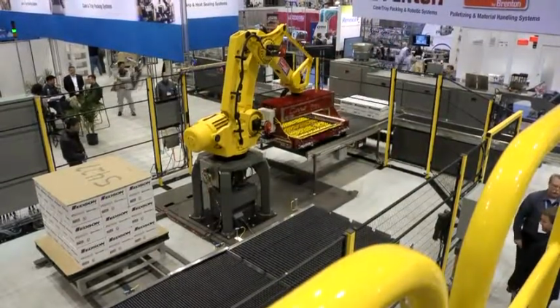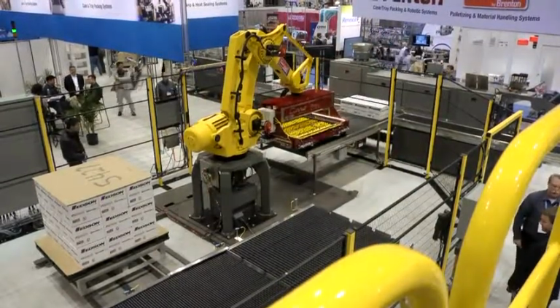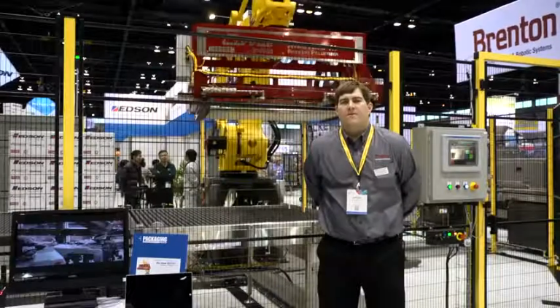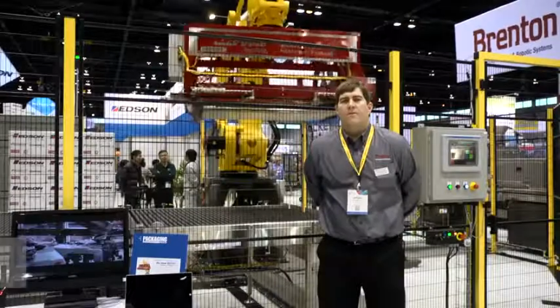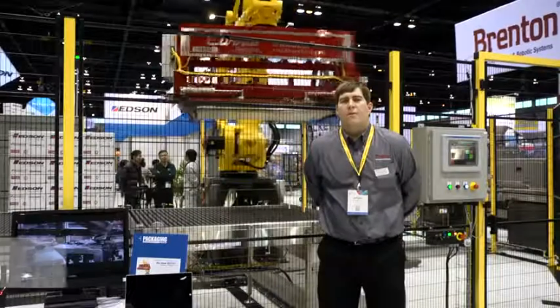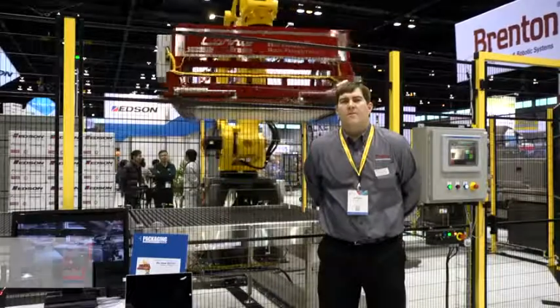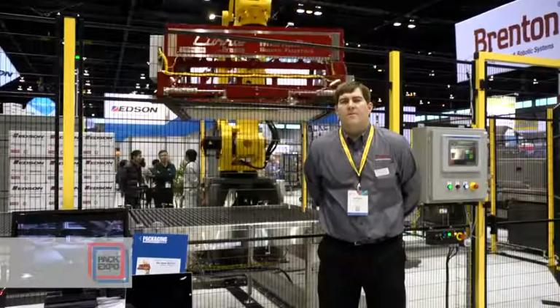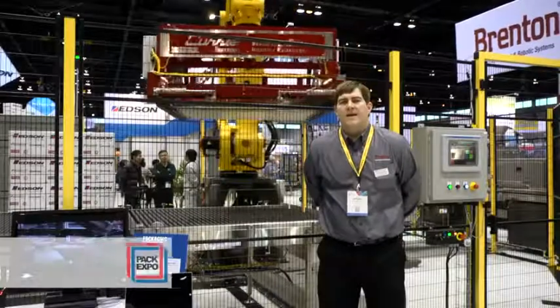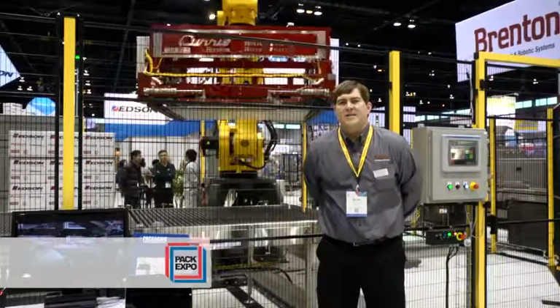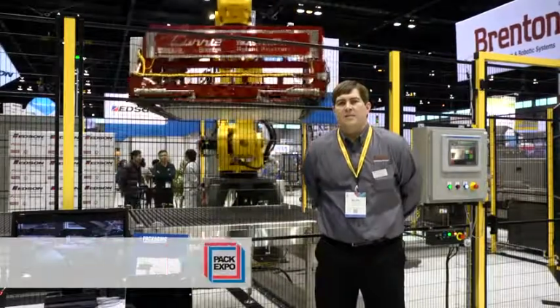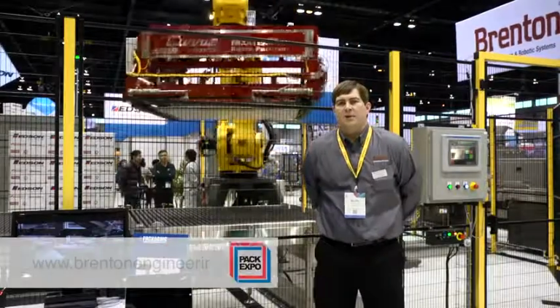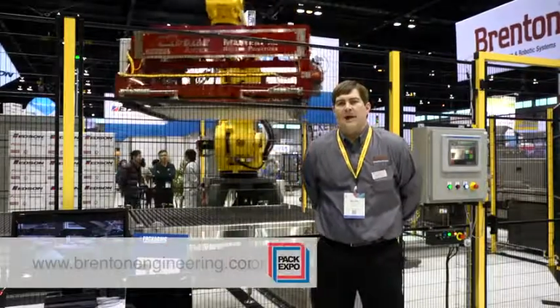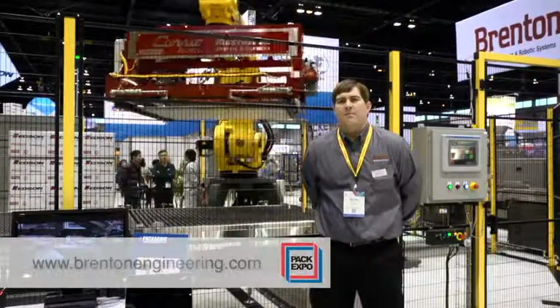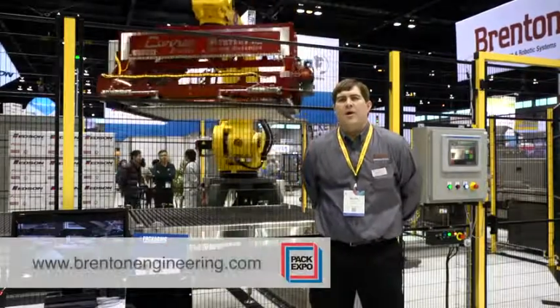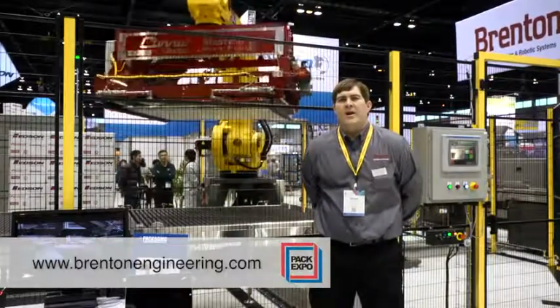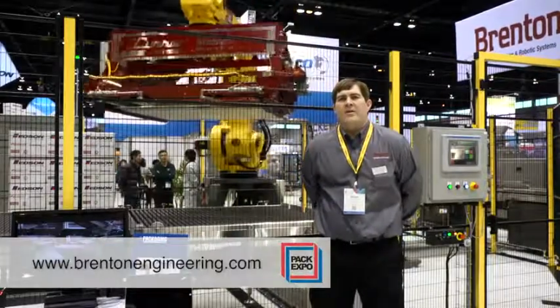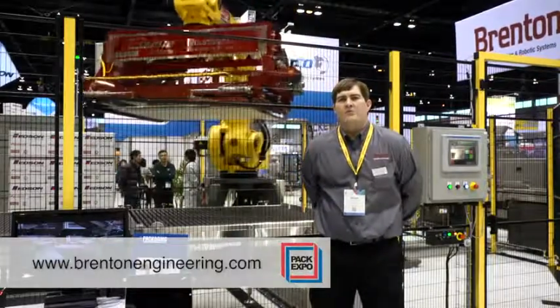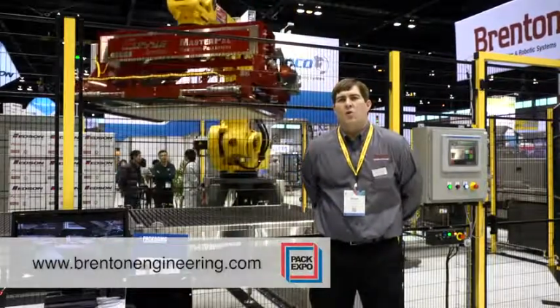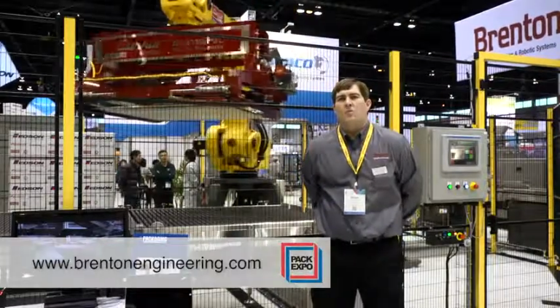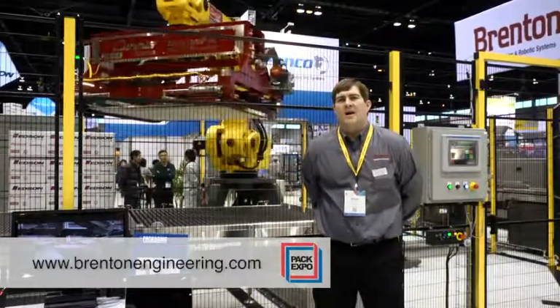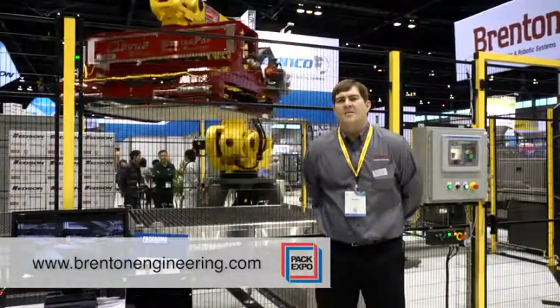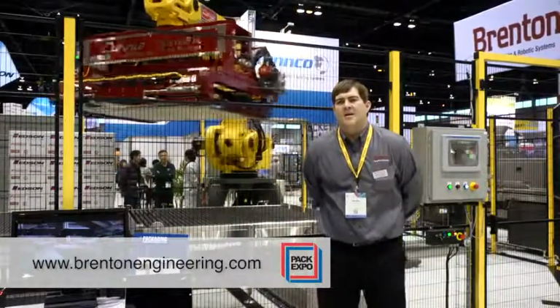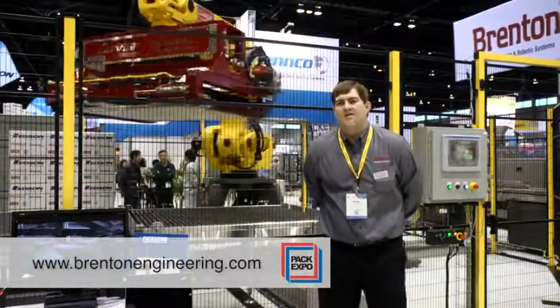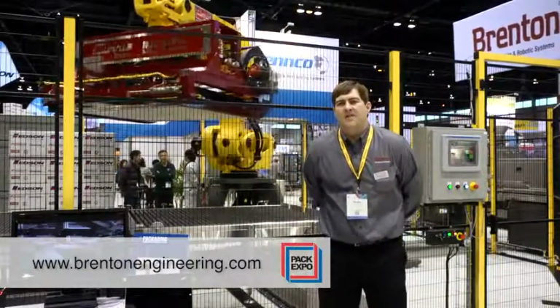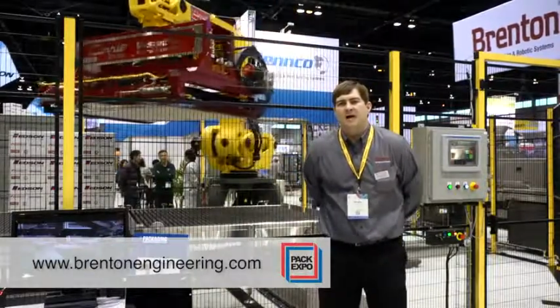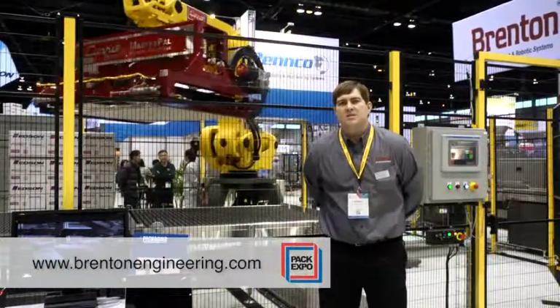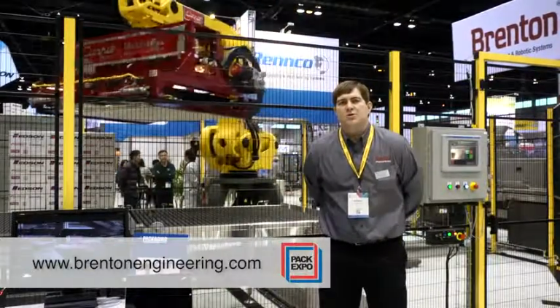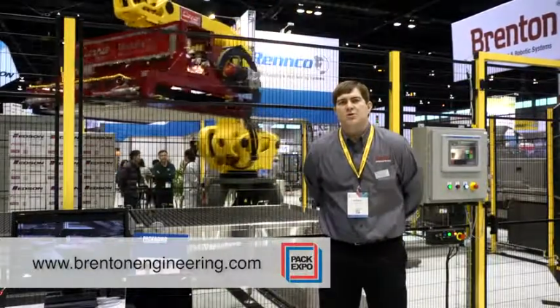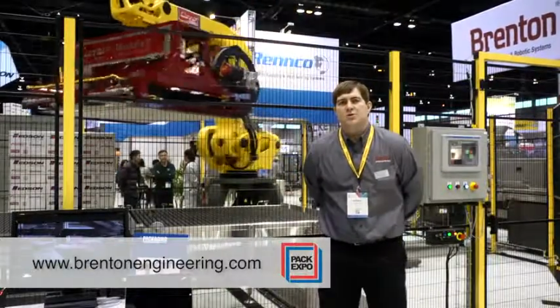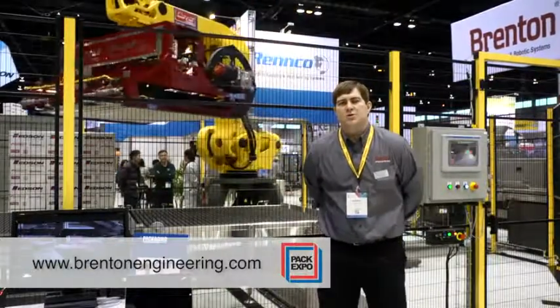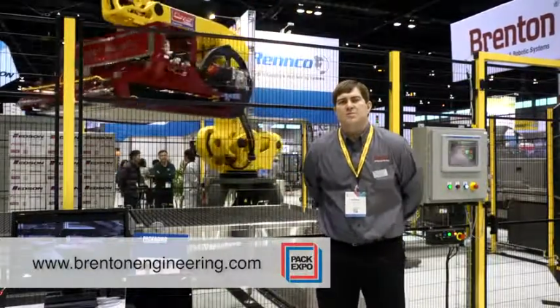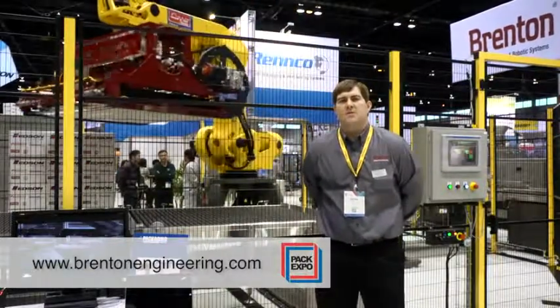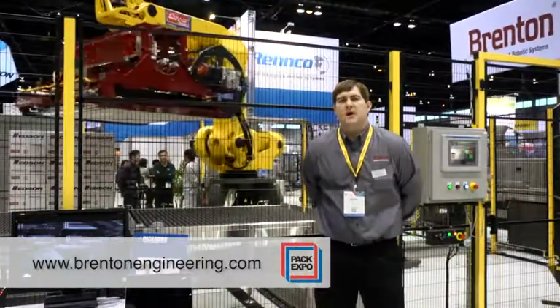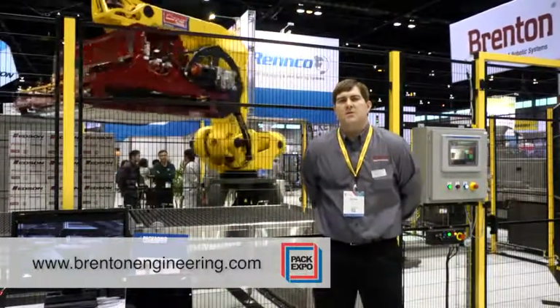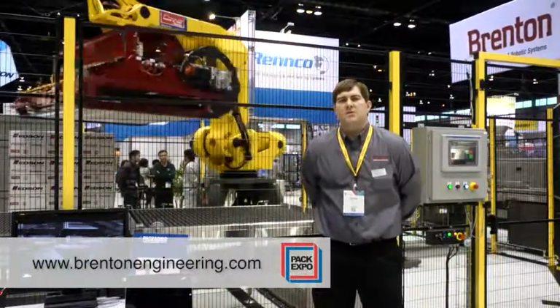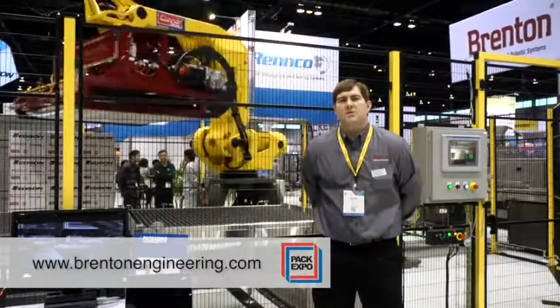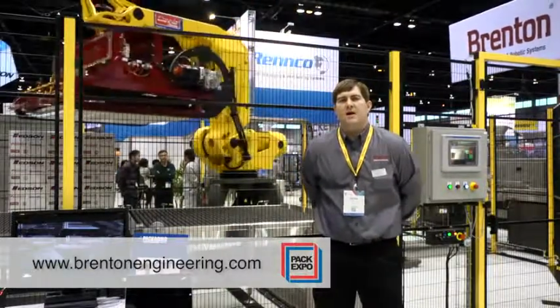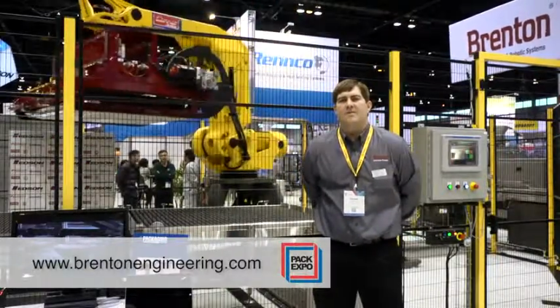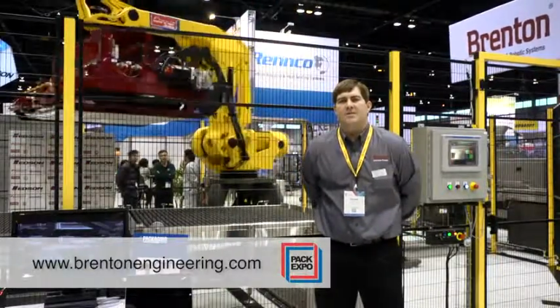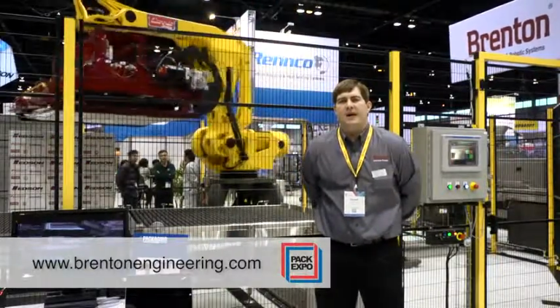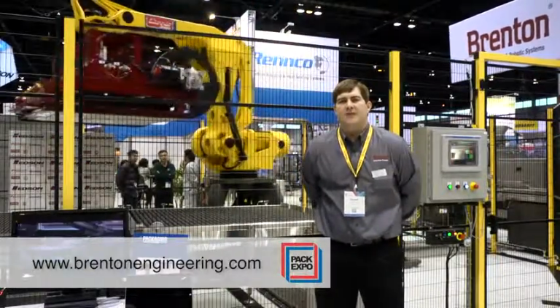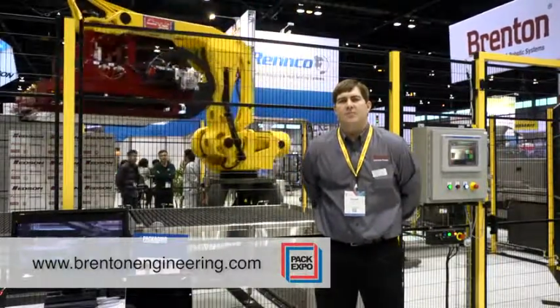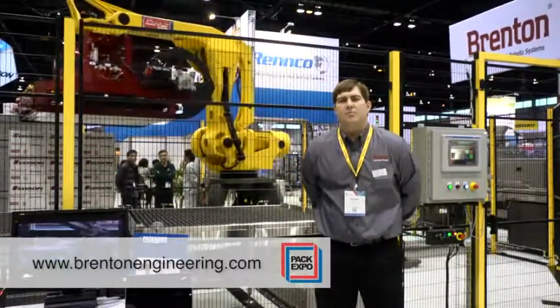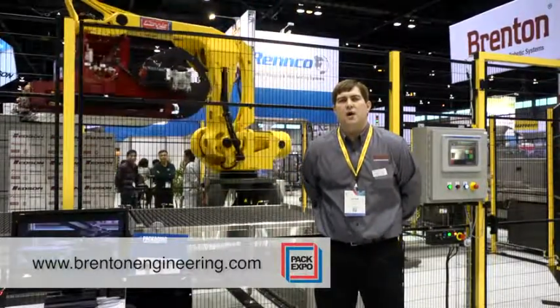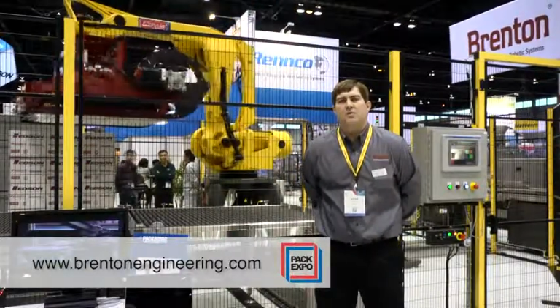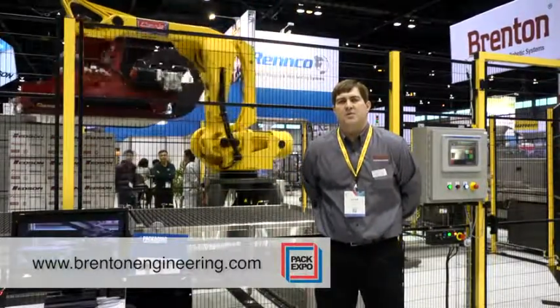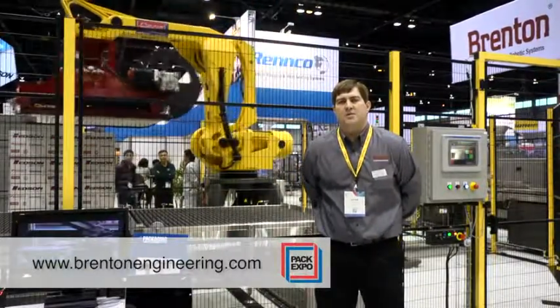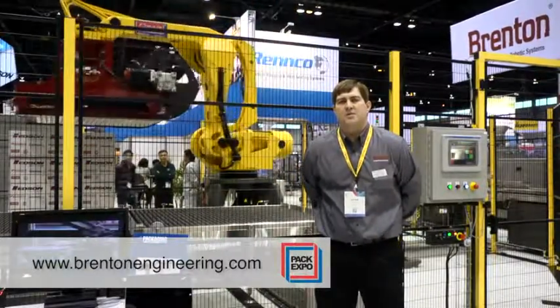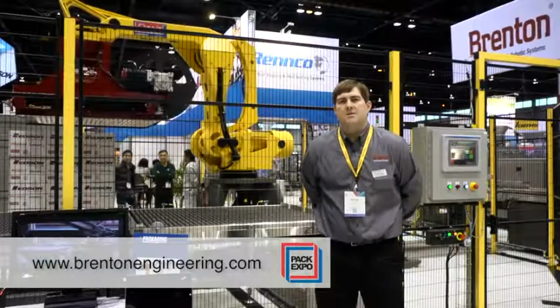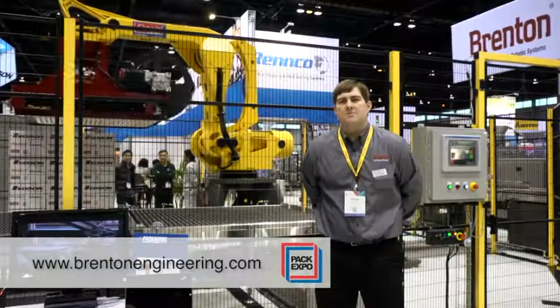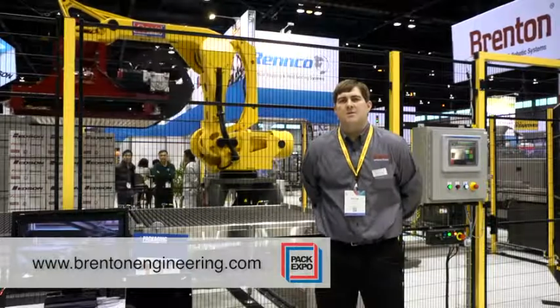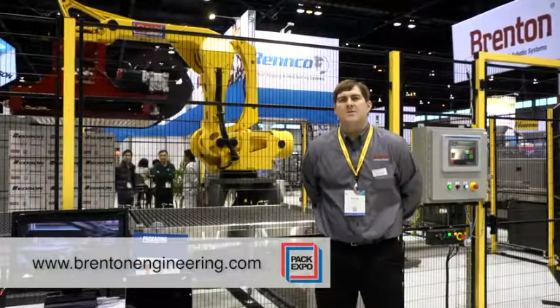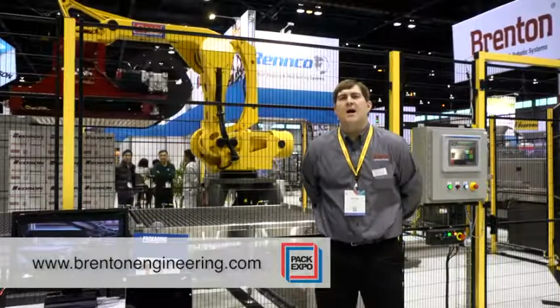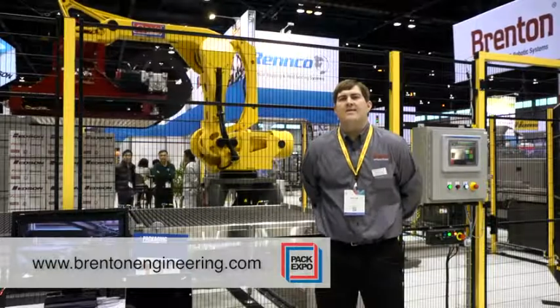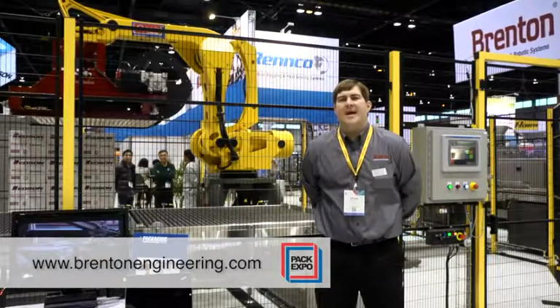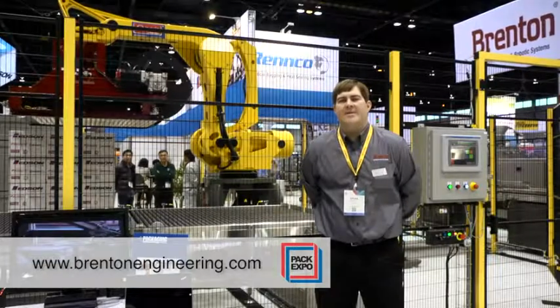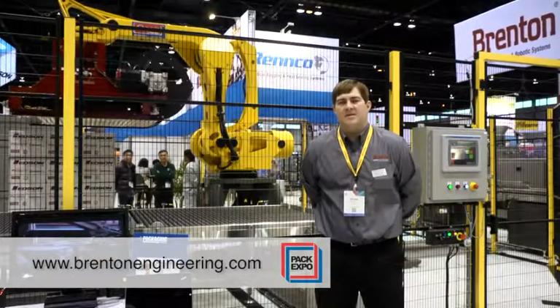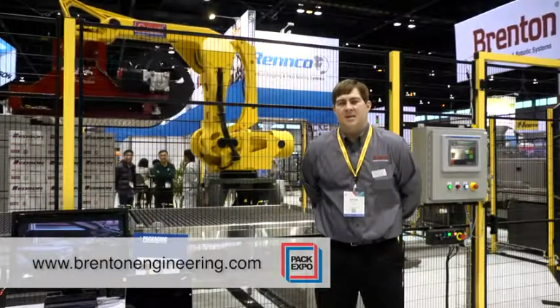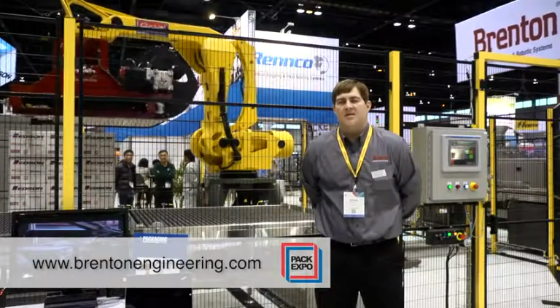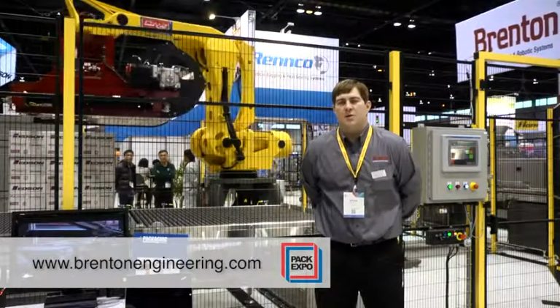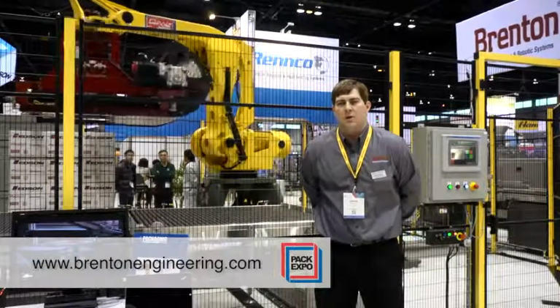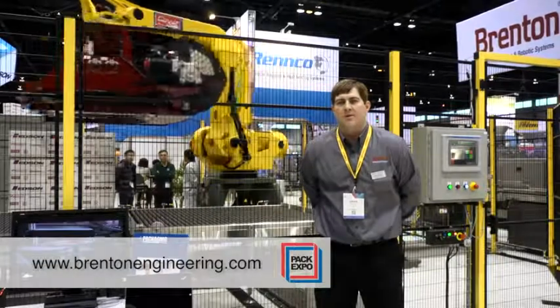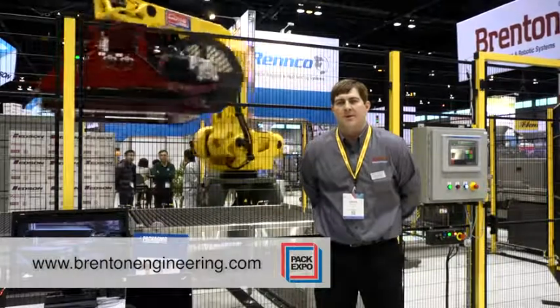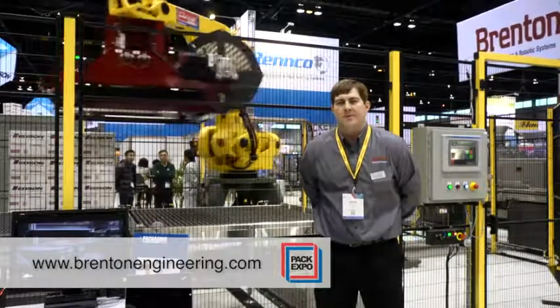For more information on how Brenton and ProMach's end-of-line solutions group can help you solve your packaging problems, please contact us at the link below.